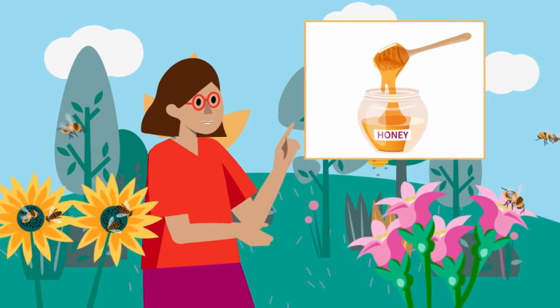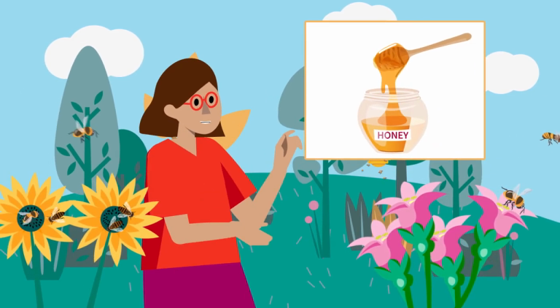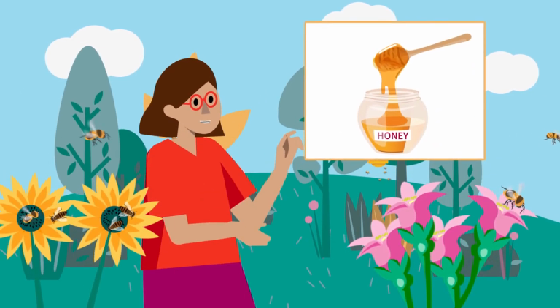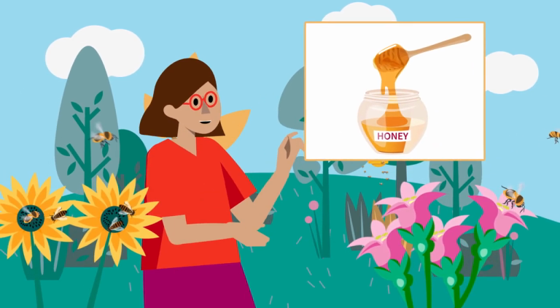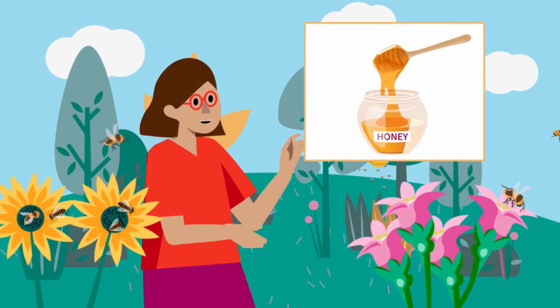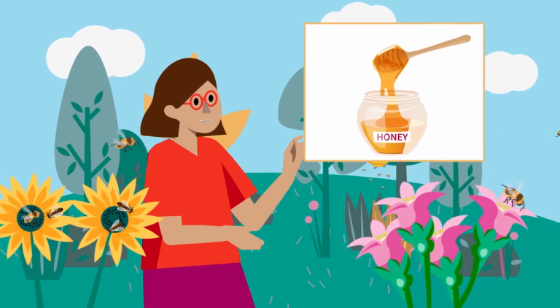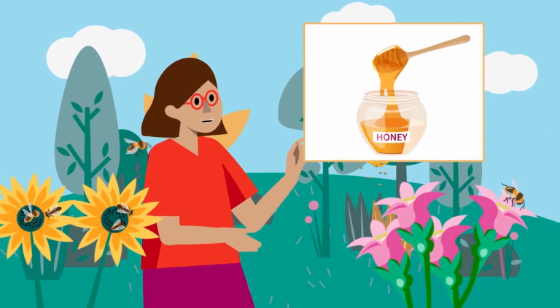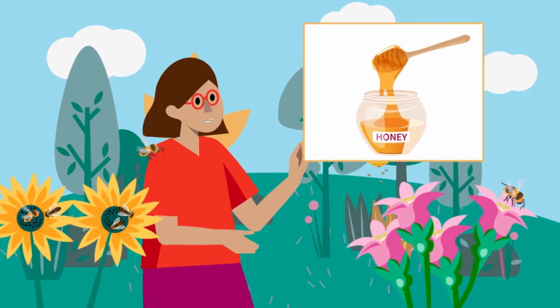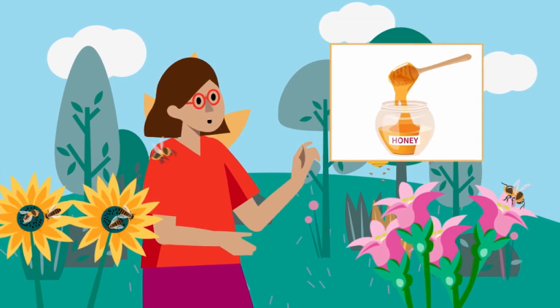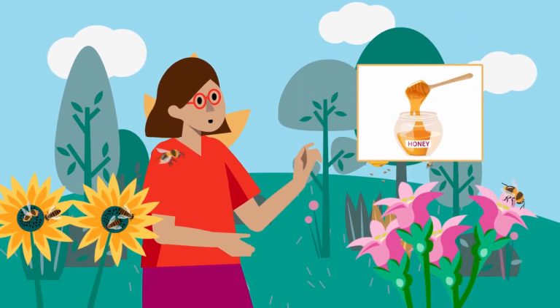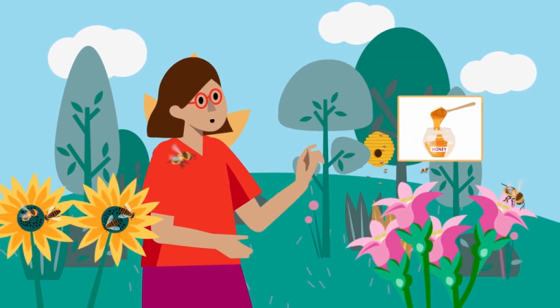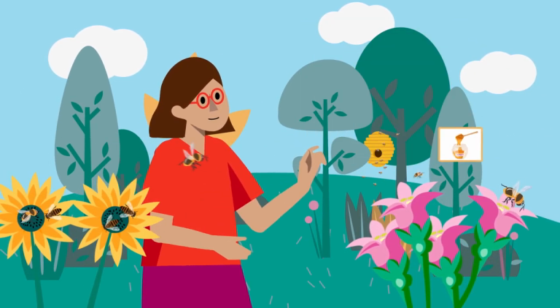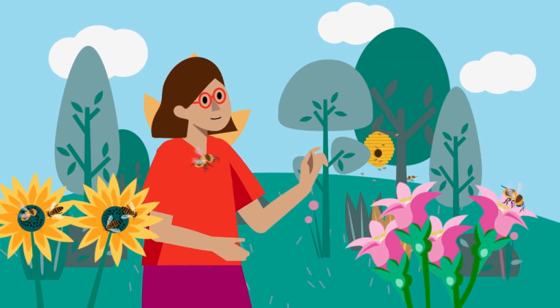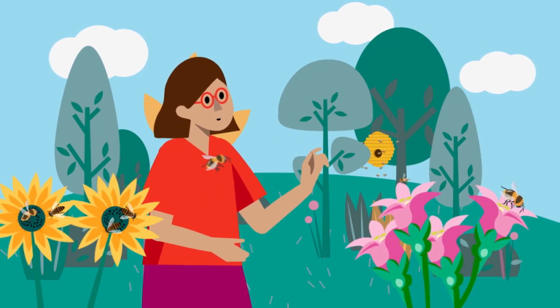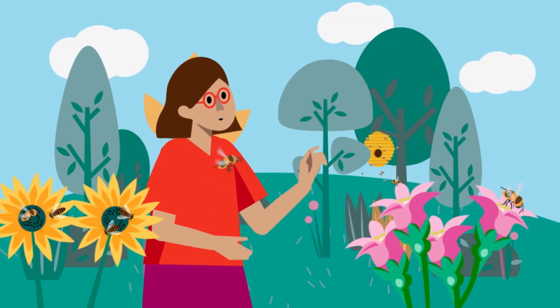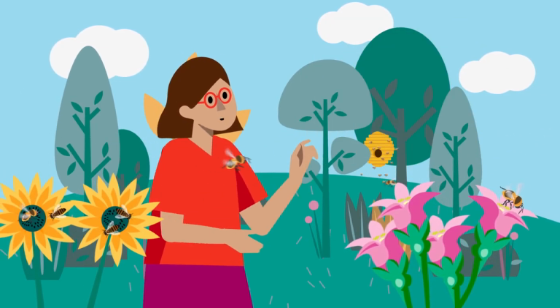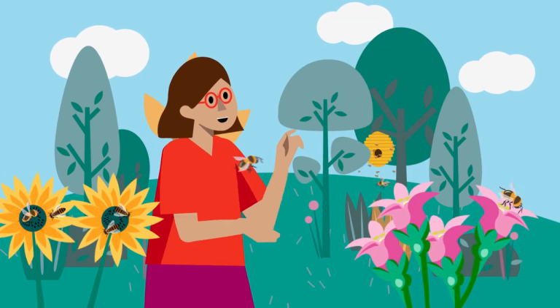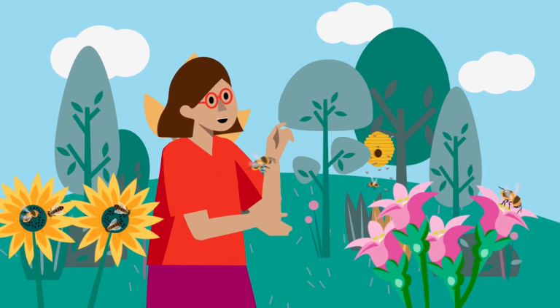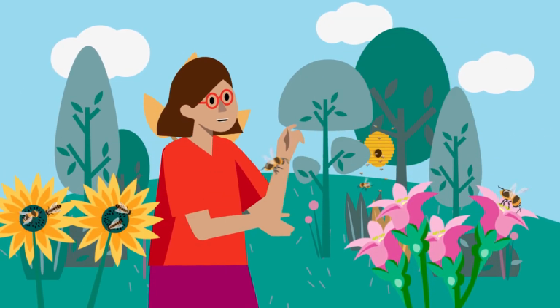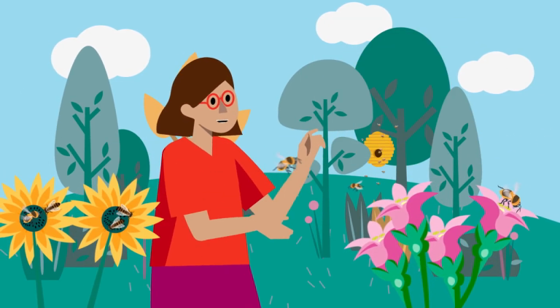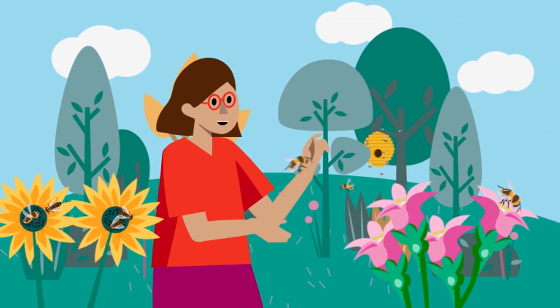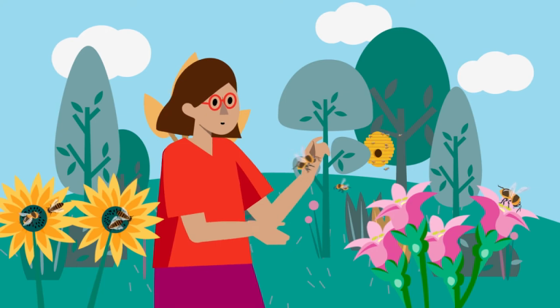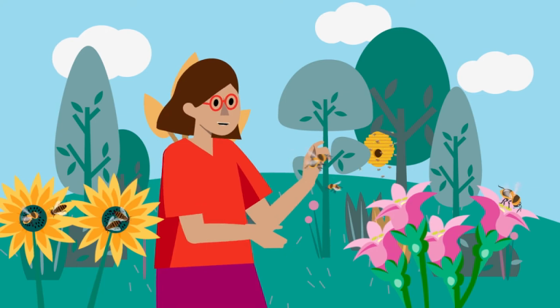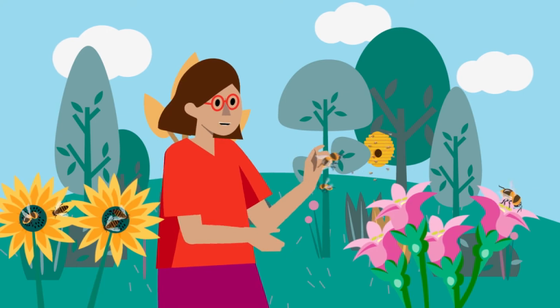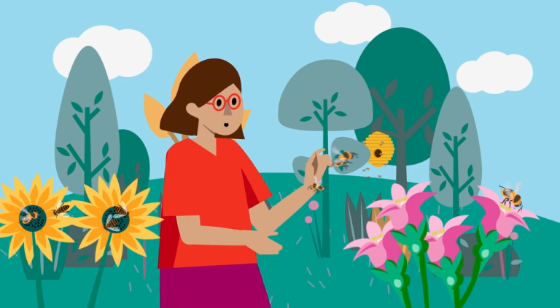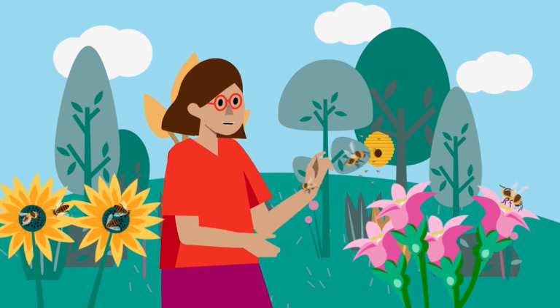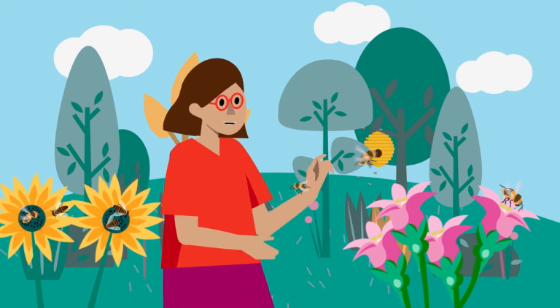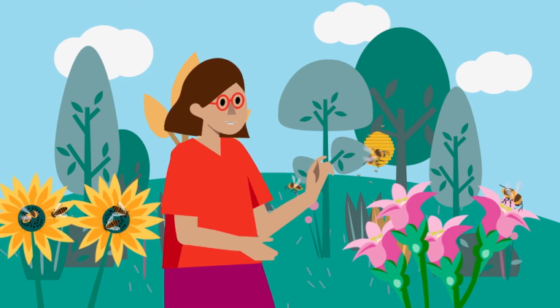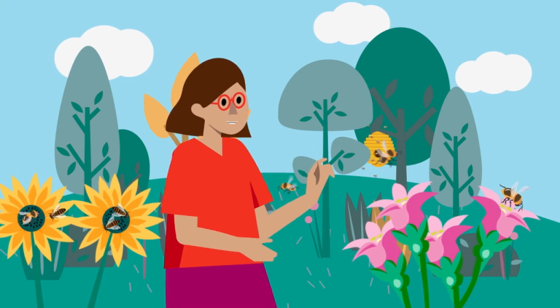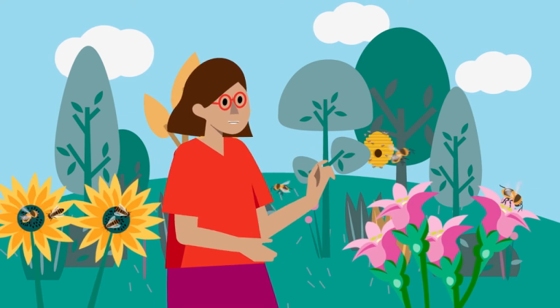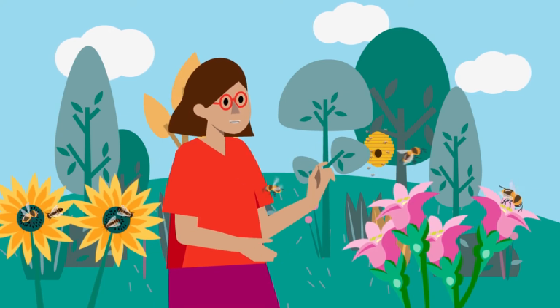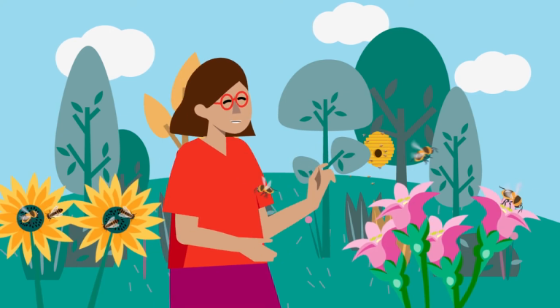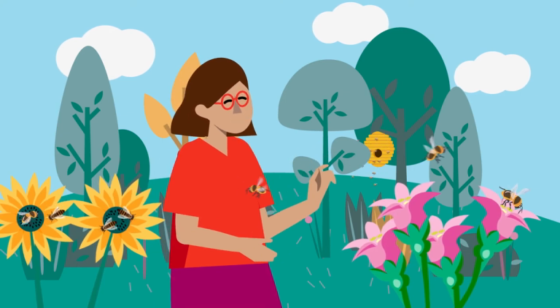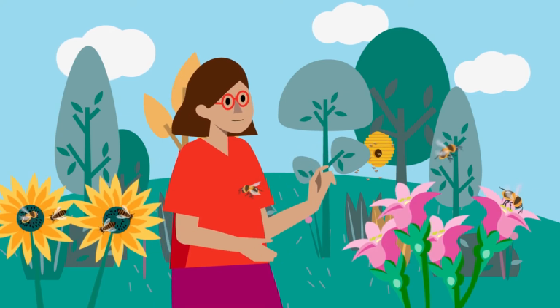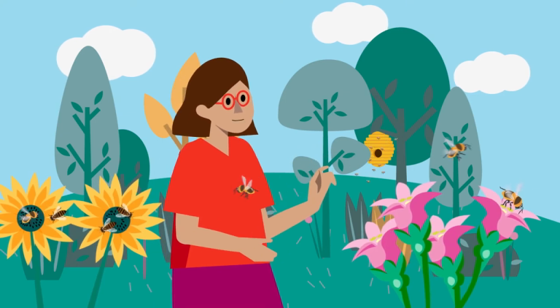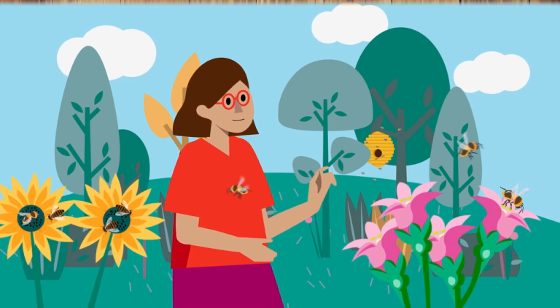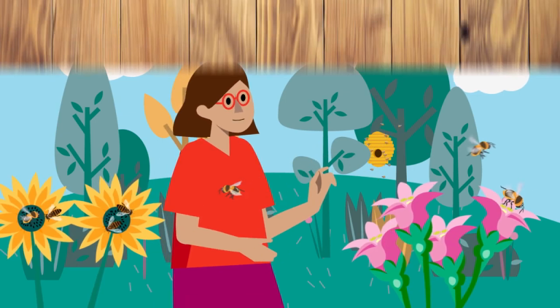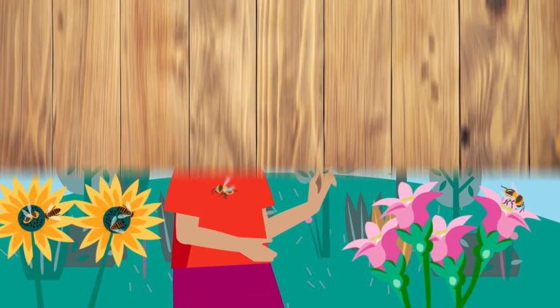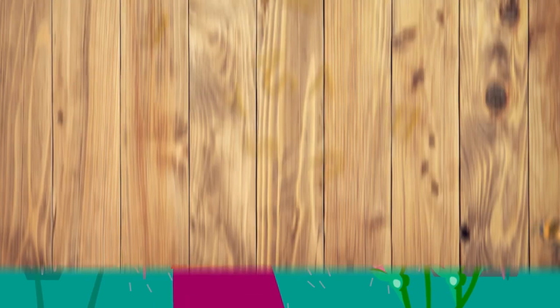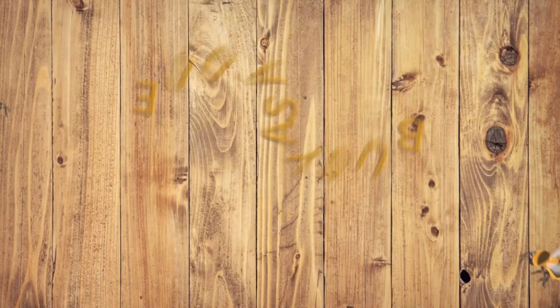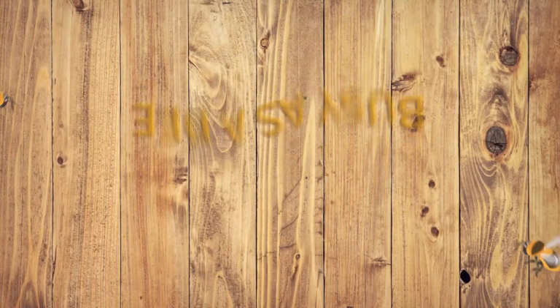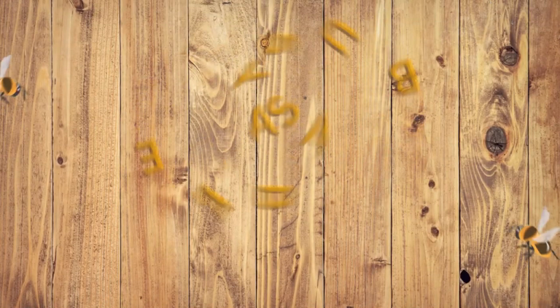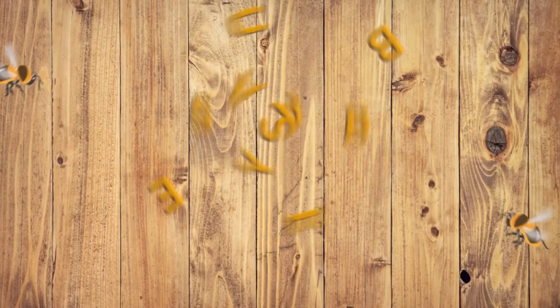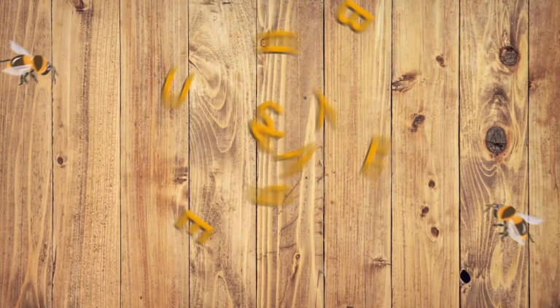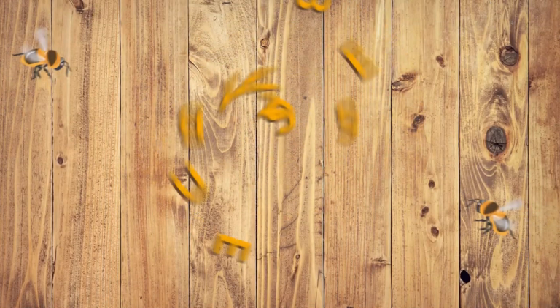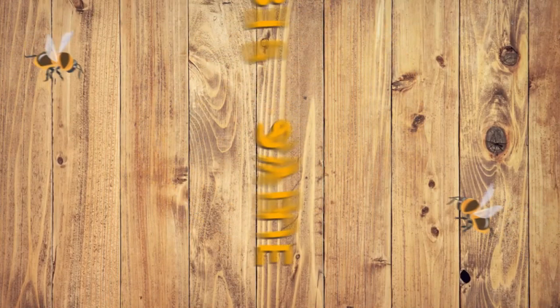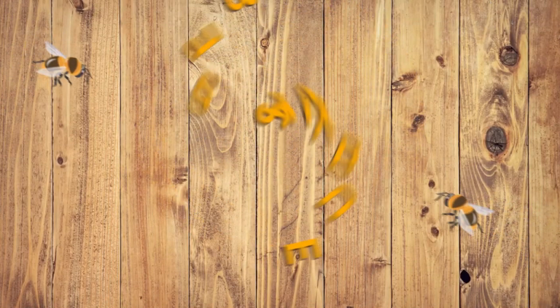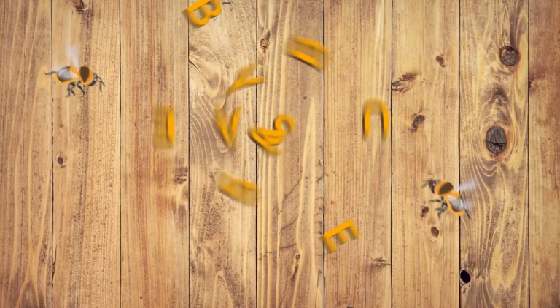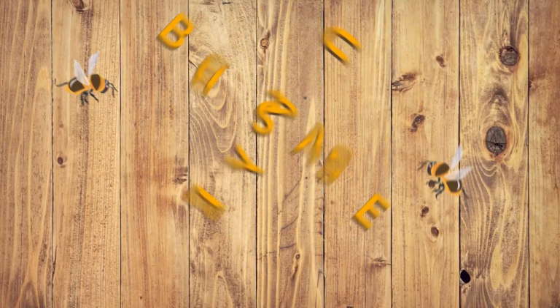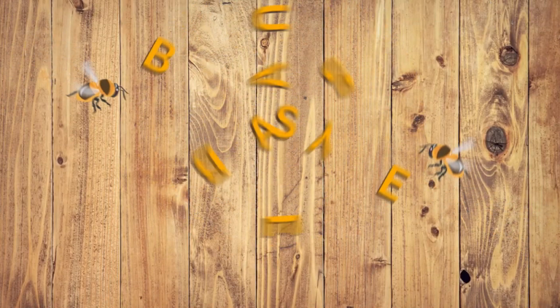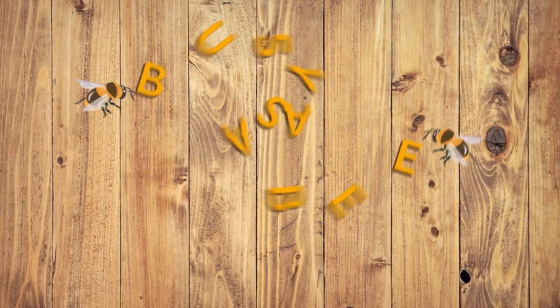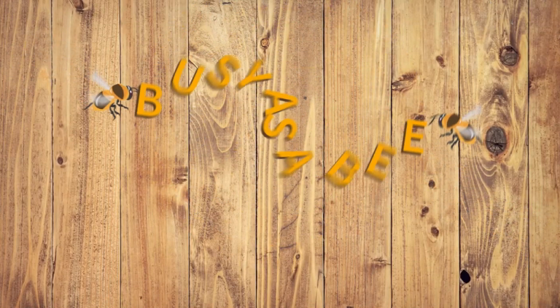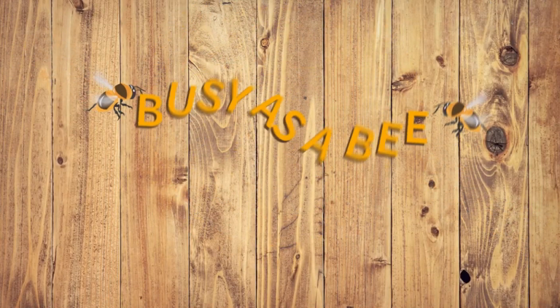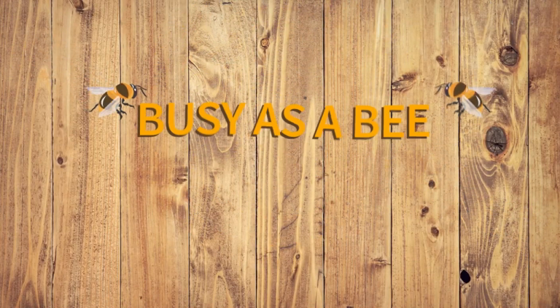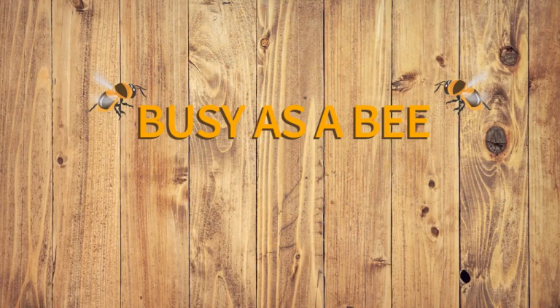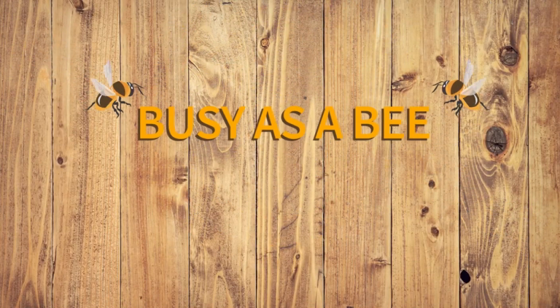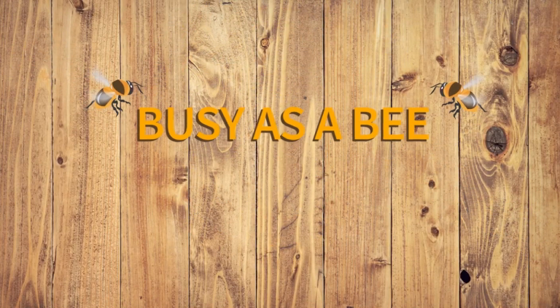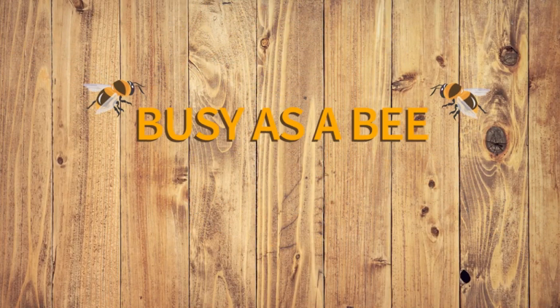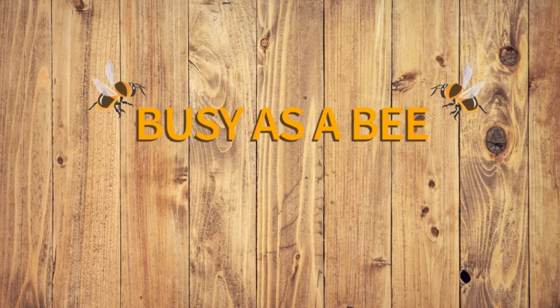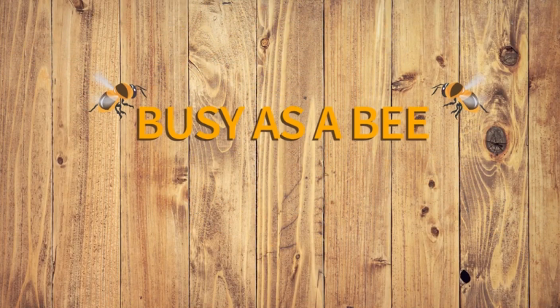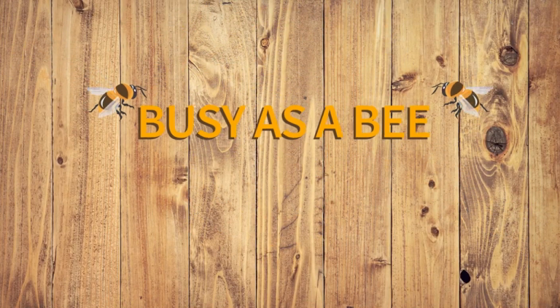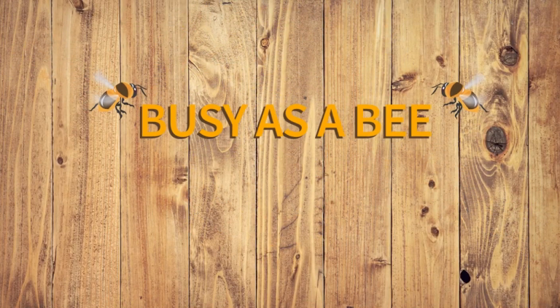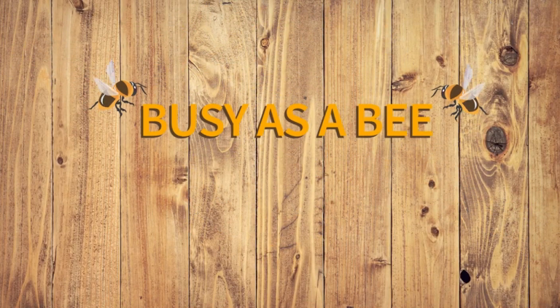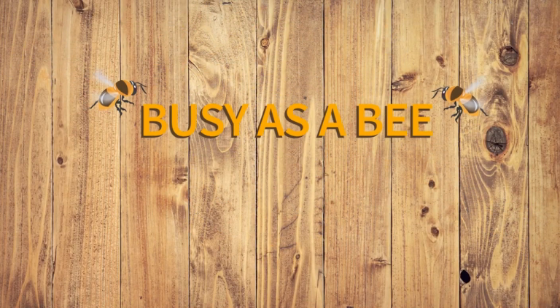Then they change the rest of the nectar into honey. You see how much work bees have to do? No wonder they always look so busy. Now you know why we say 'busy as a bee'!